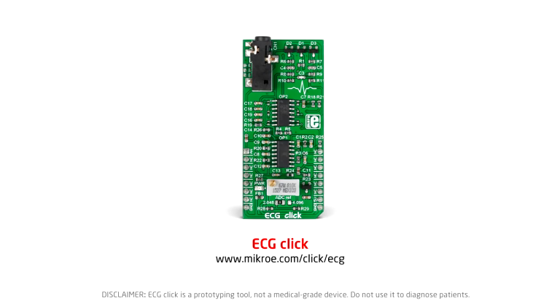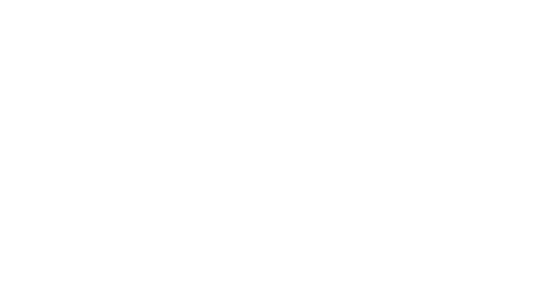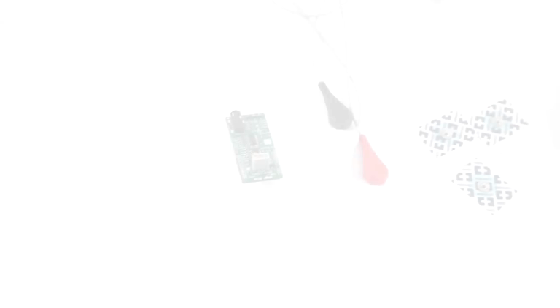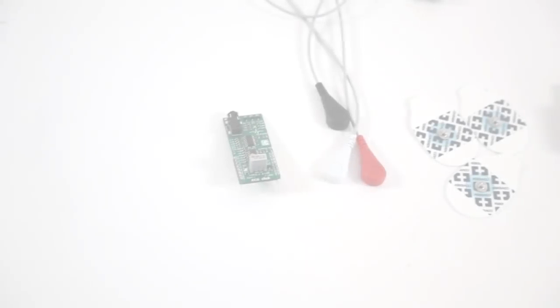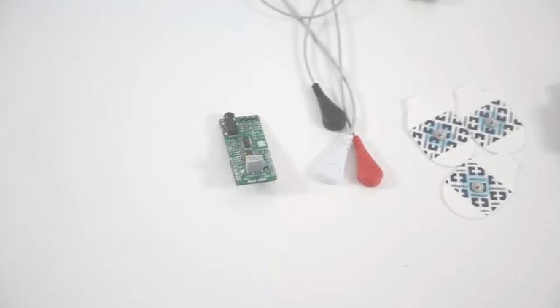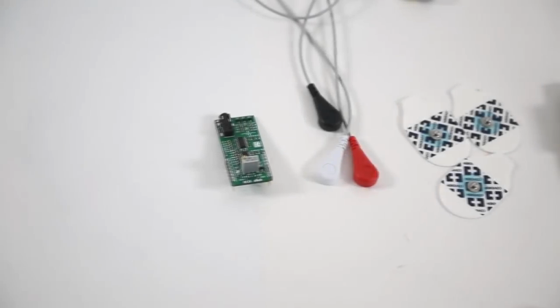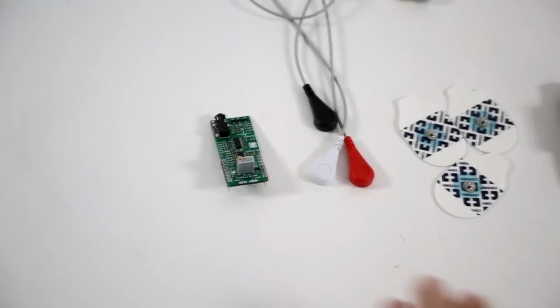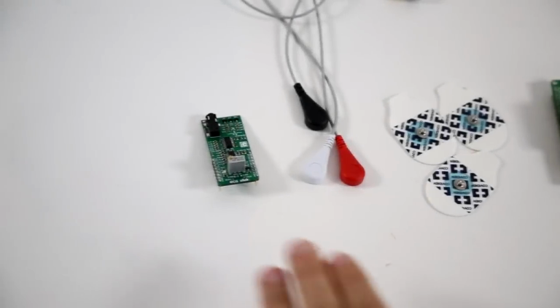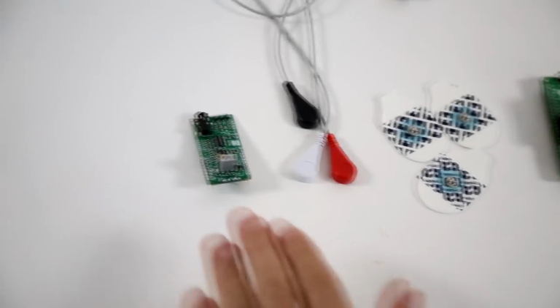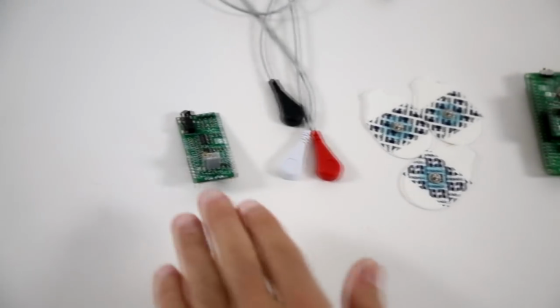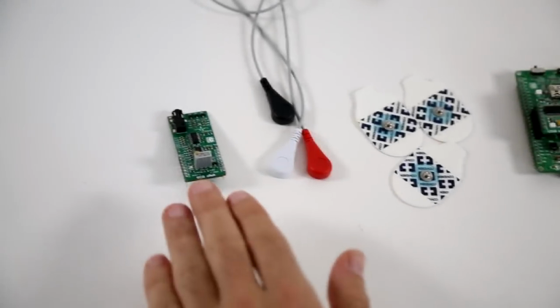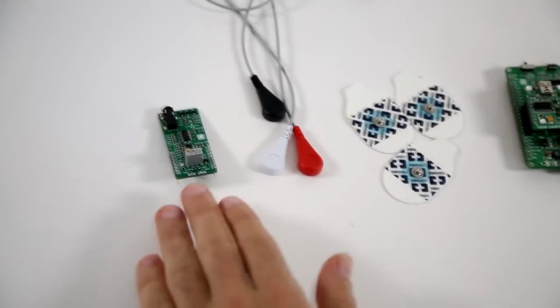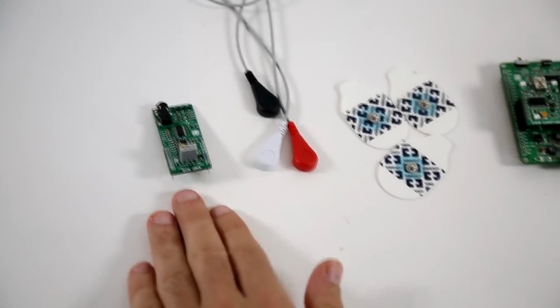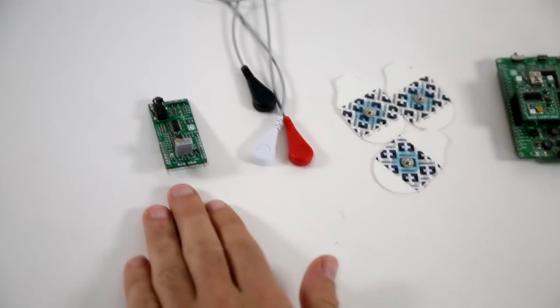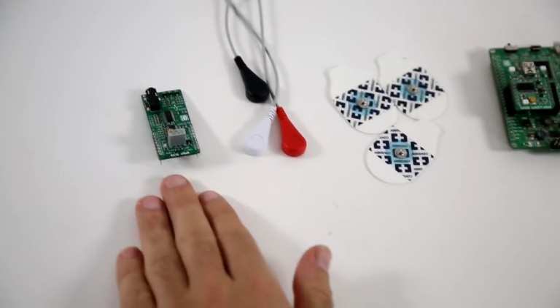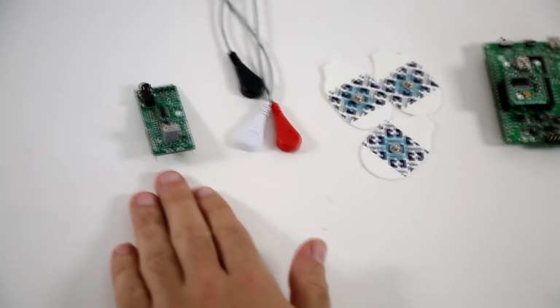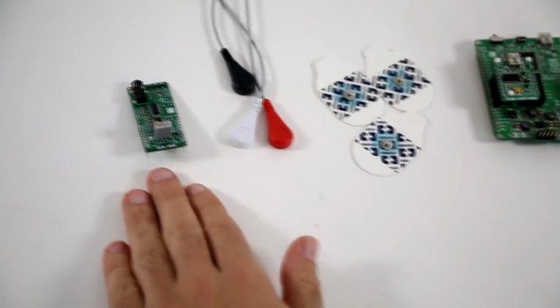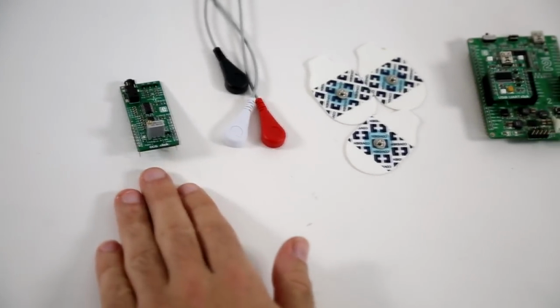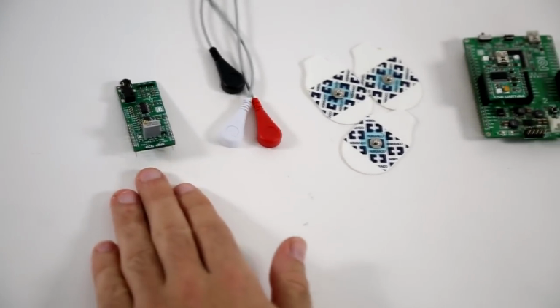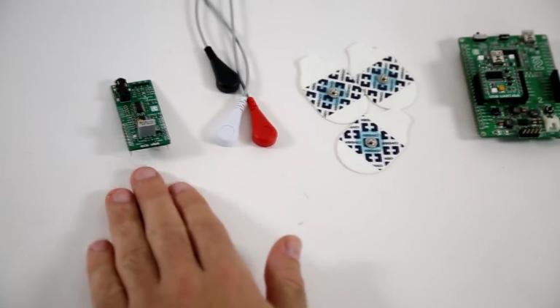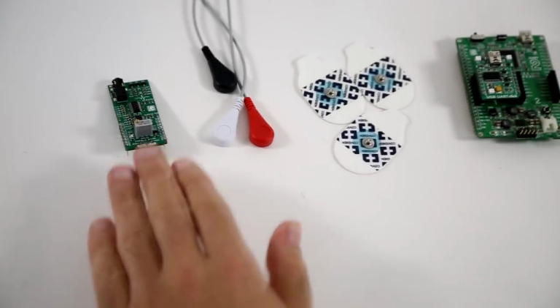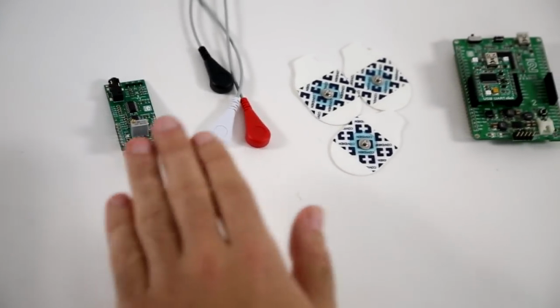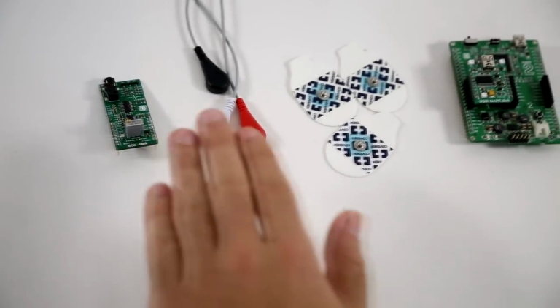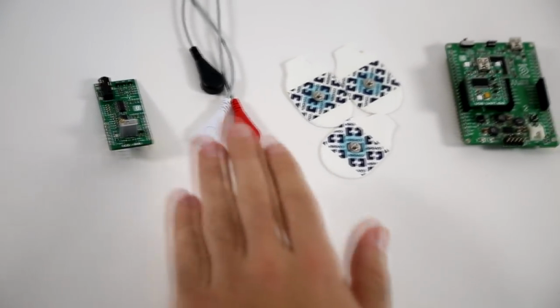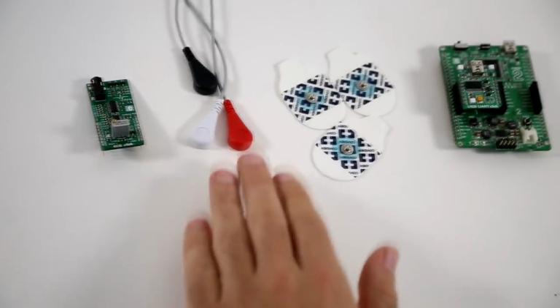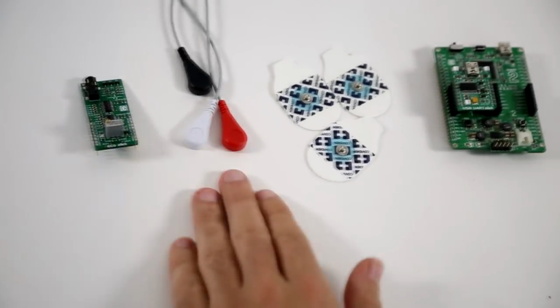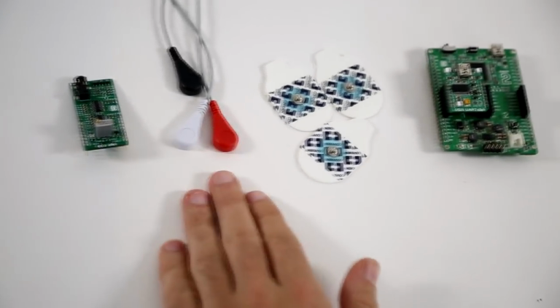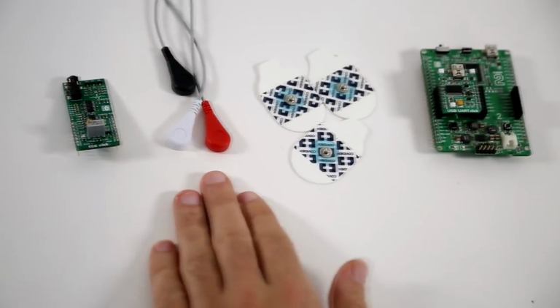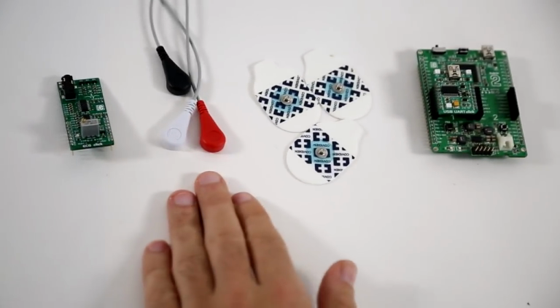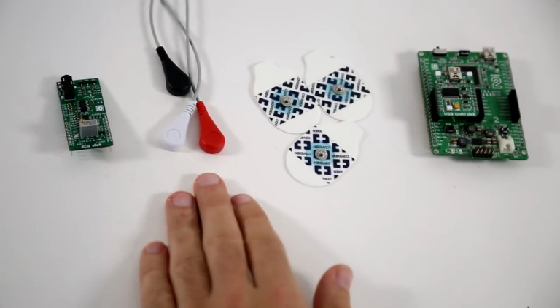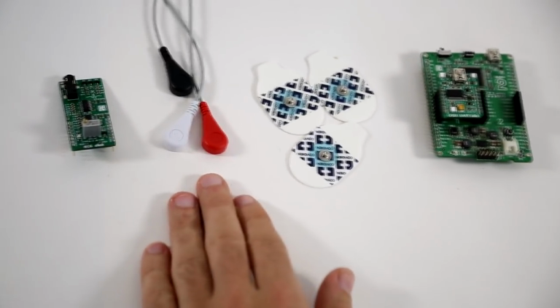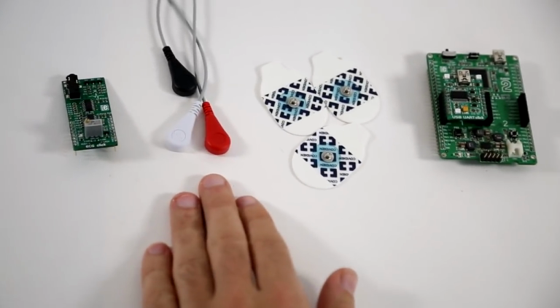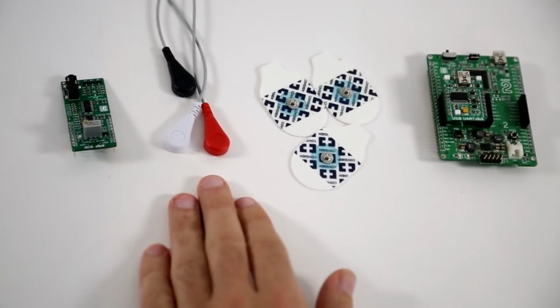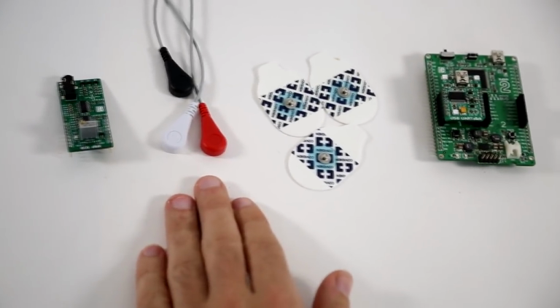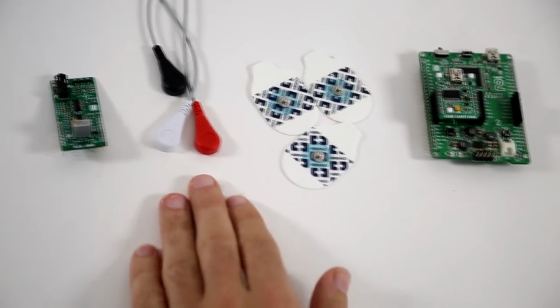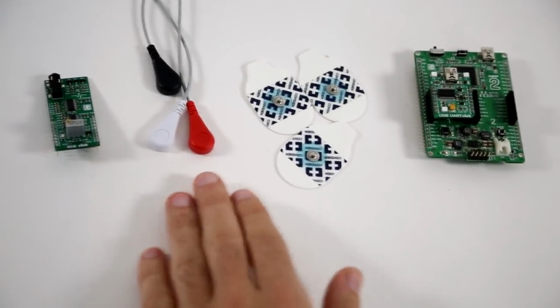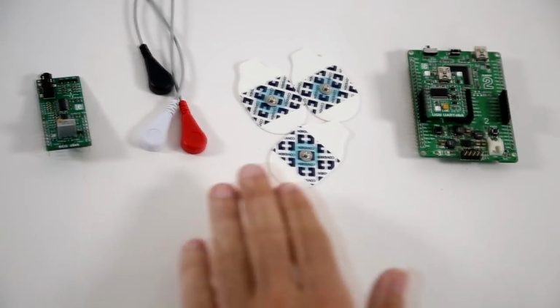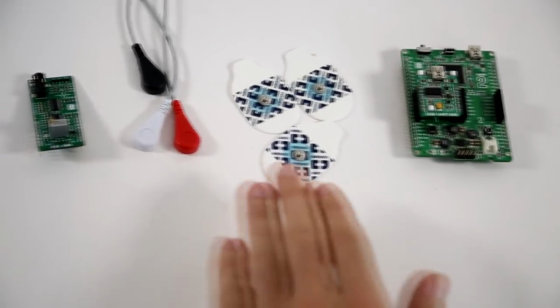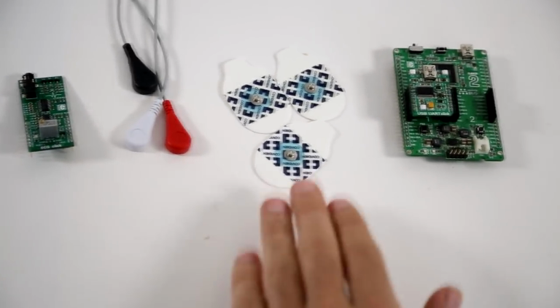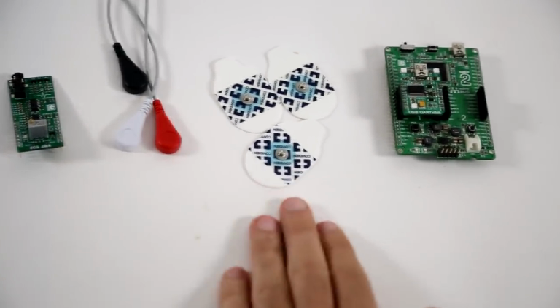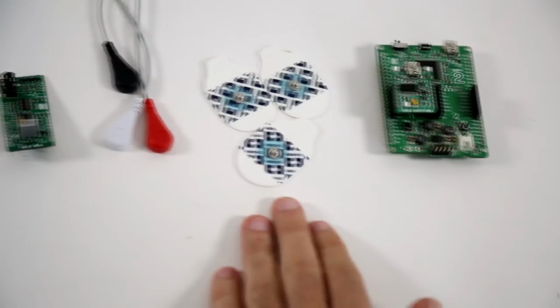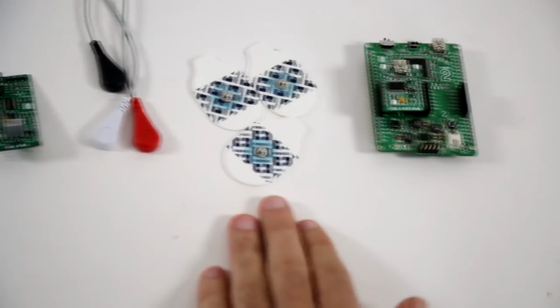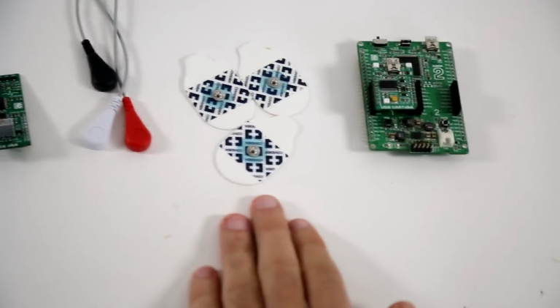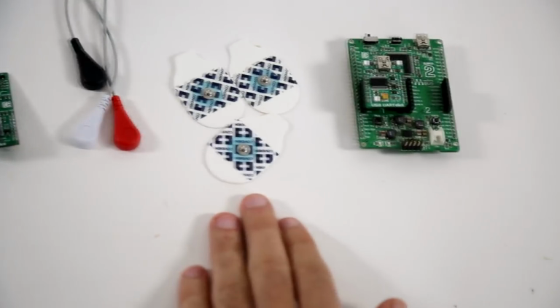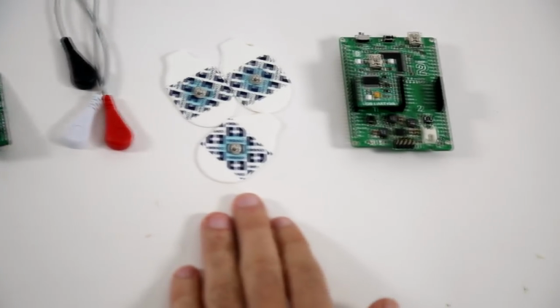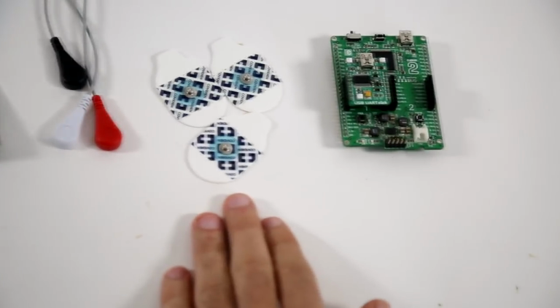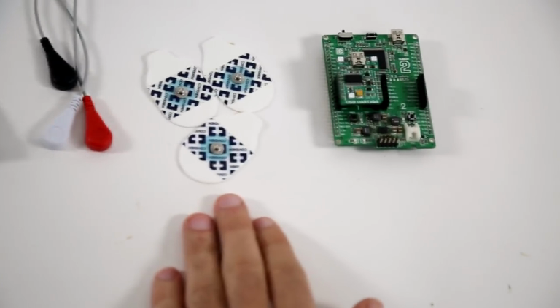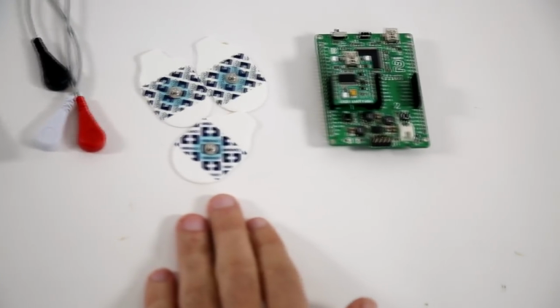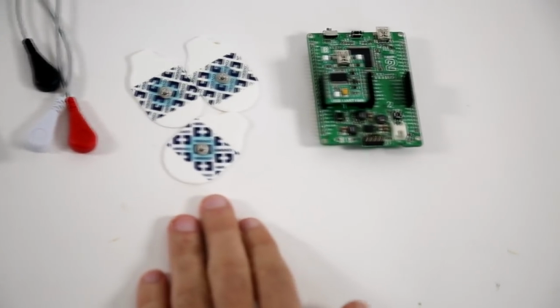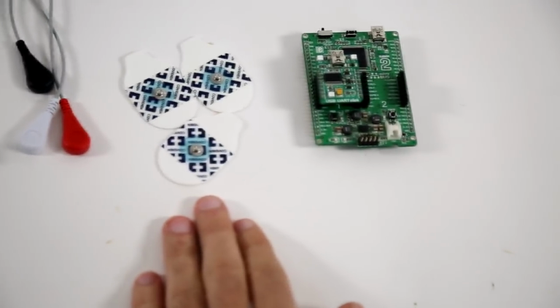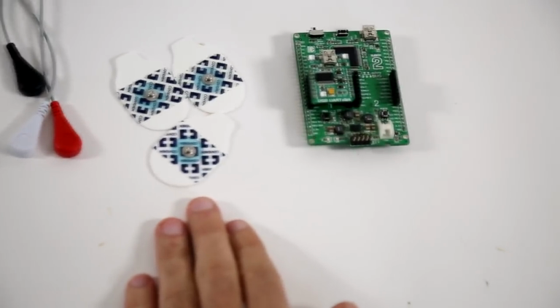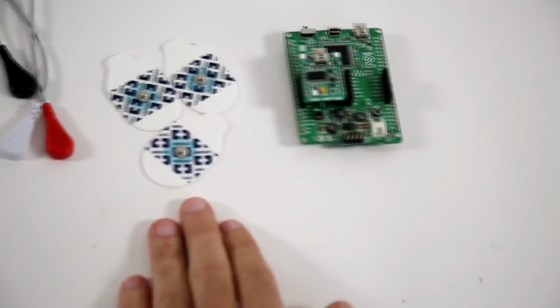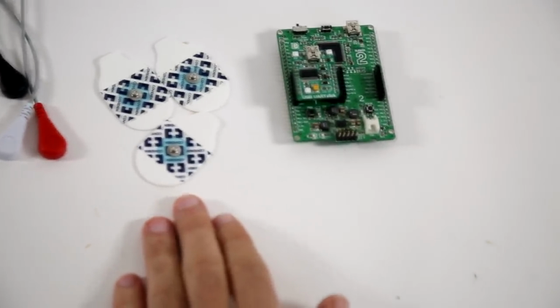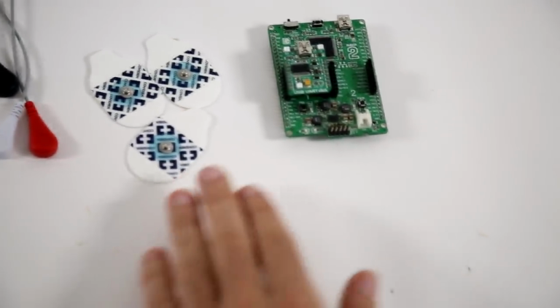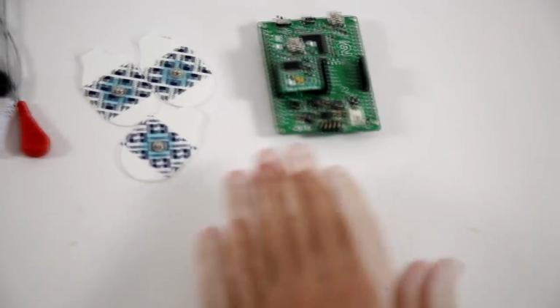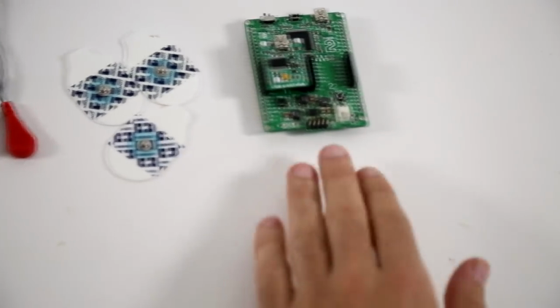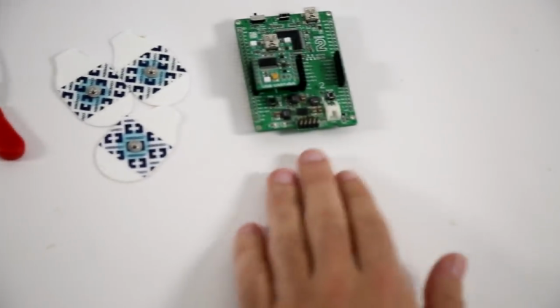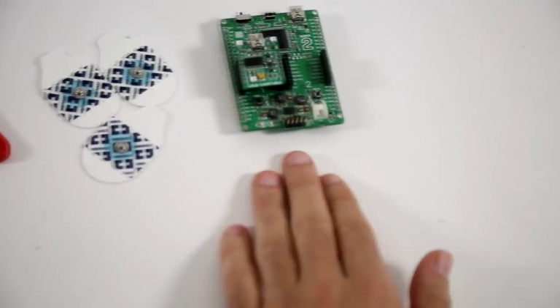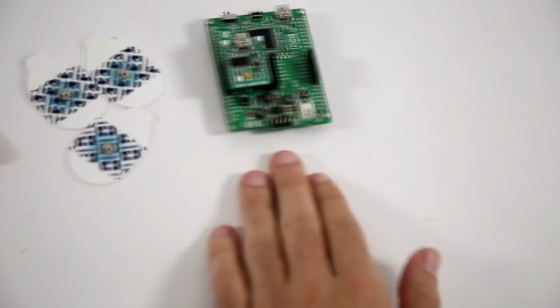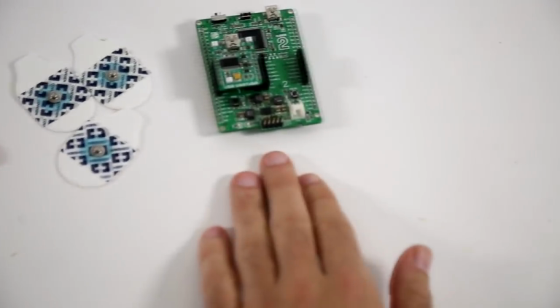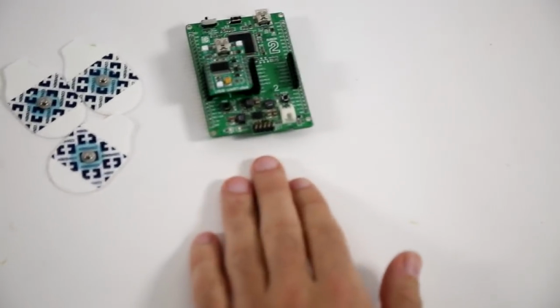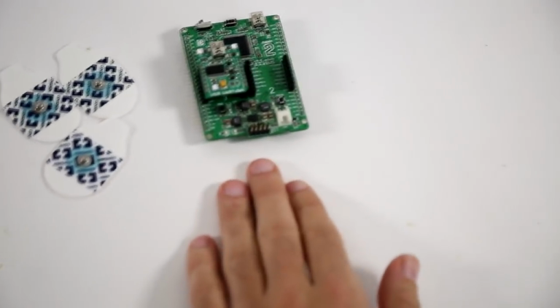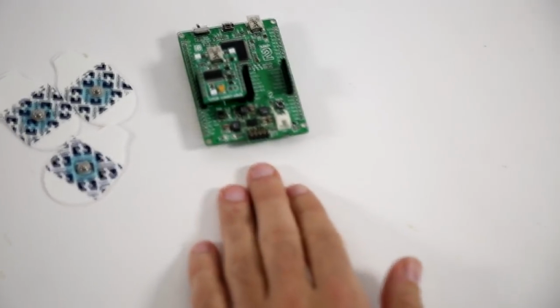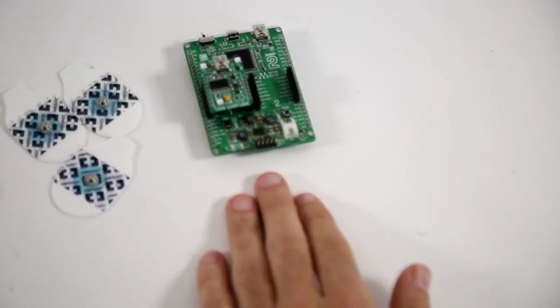You'll need ECG click, ECG cable, ECG electrodes, and of course a development board.